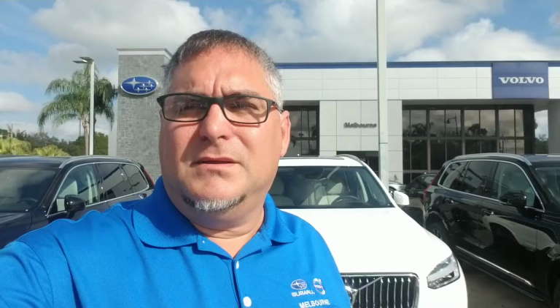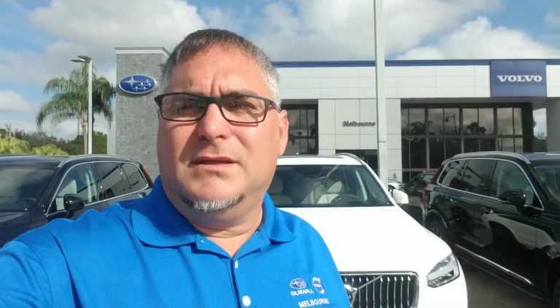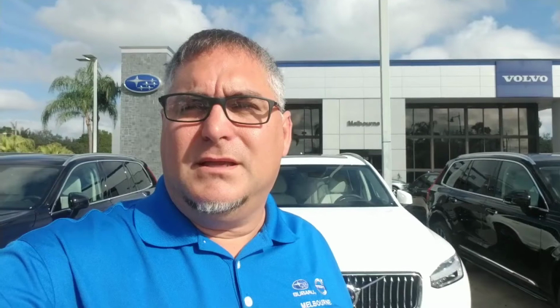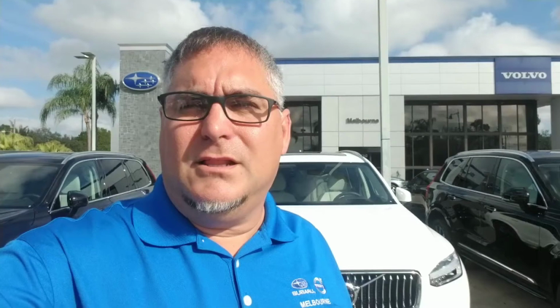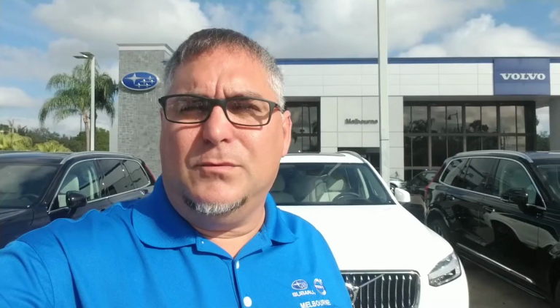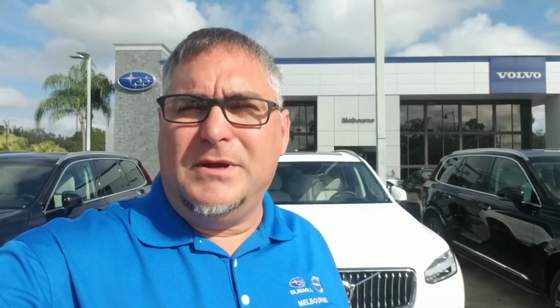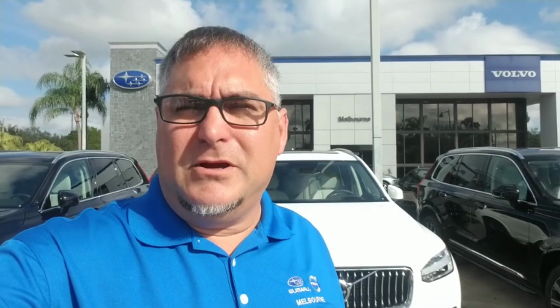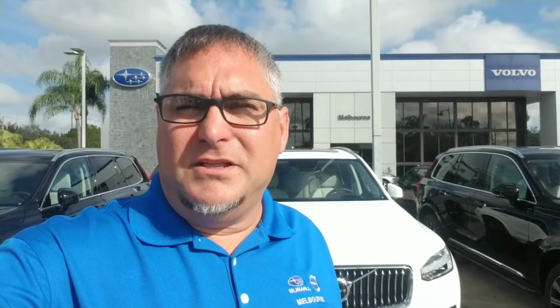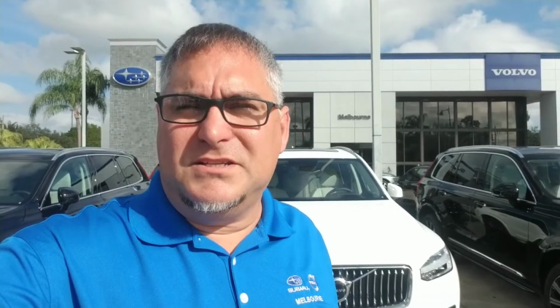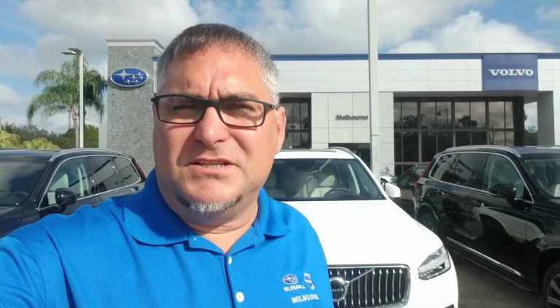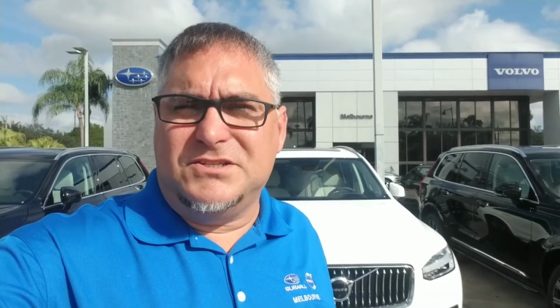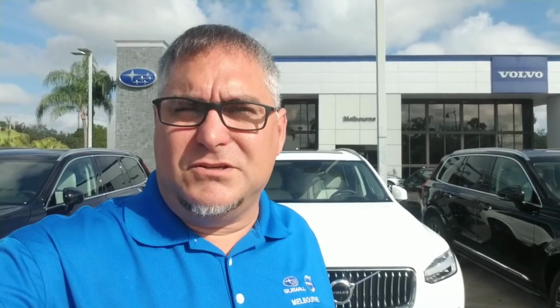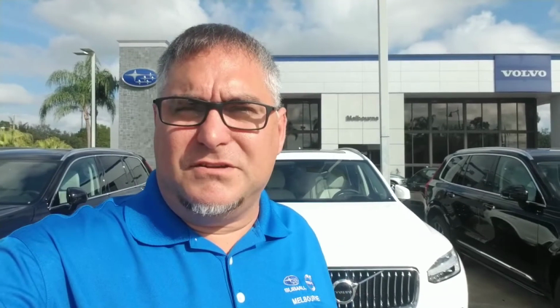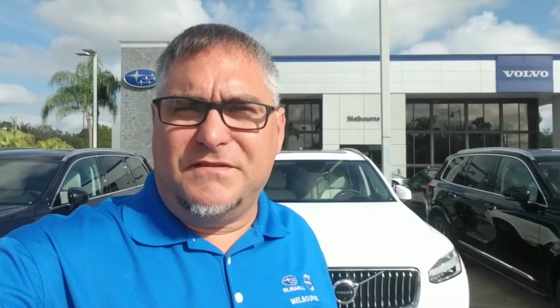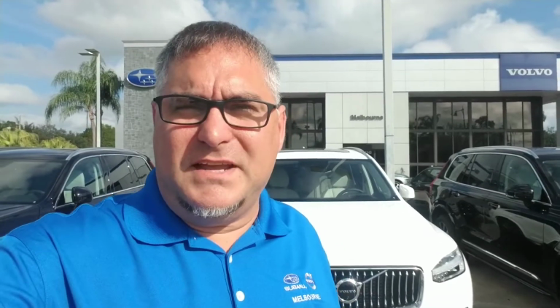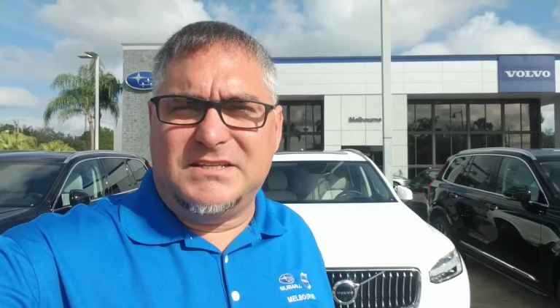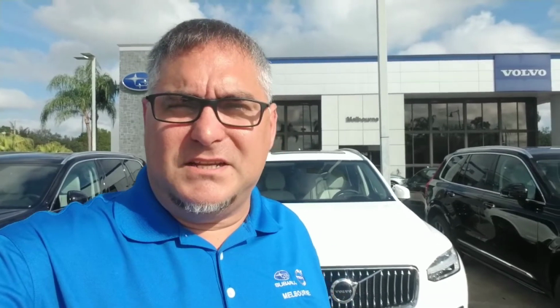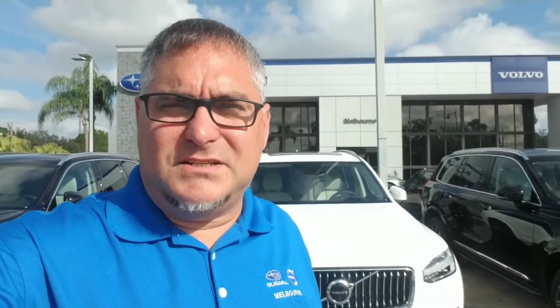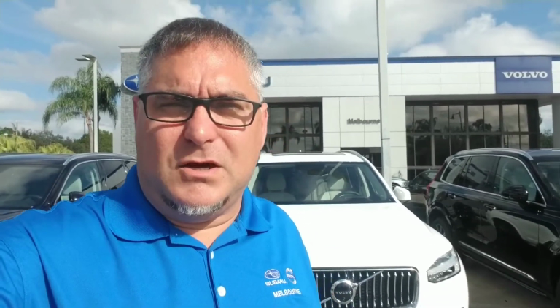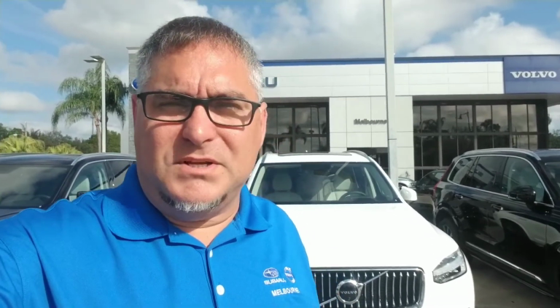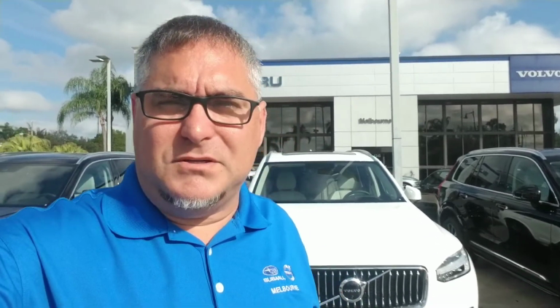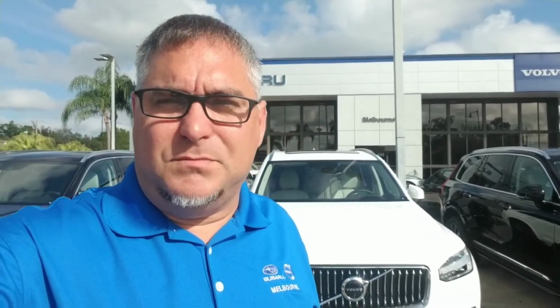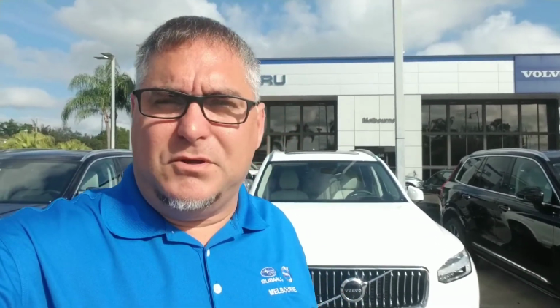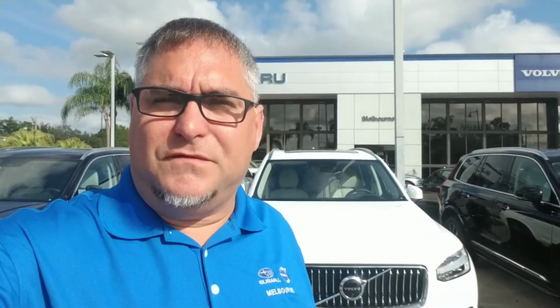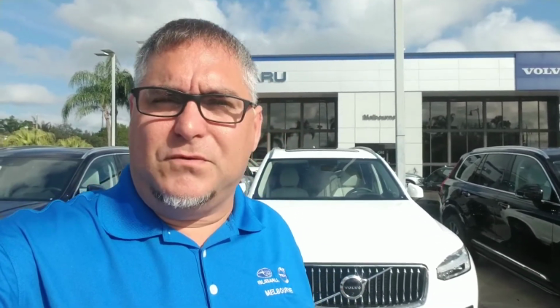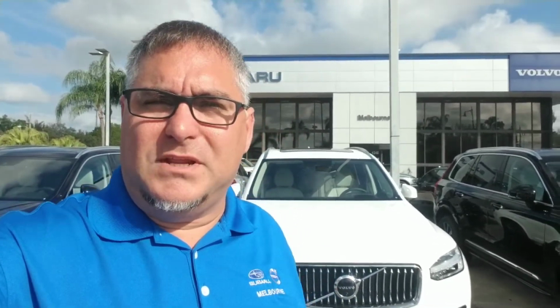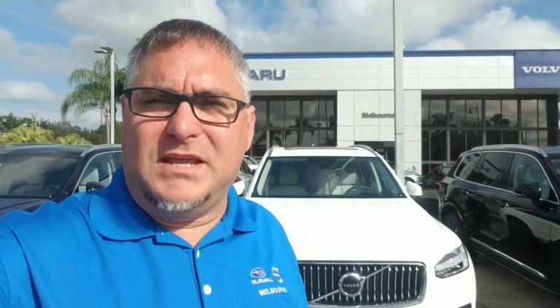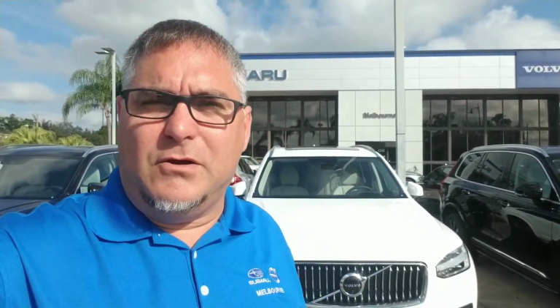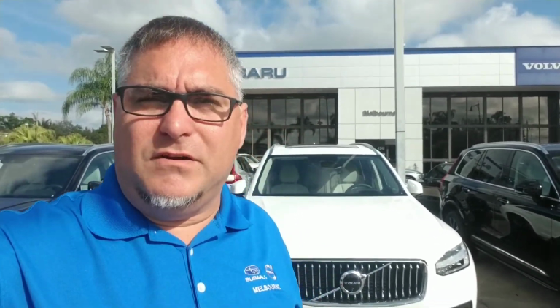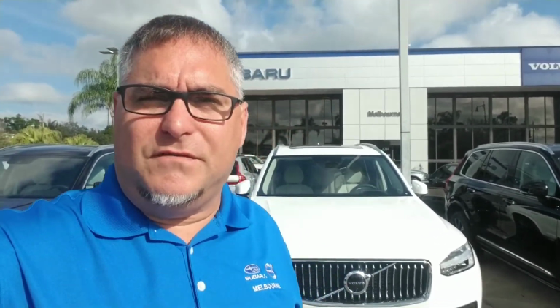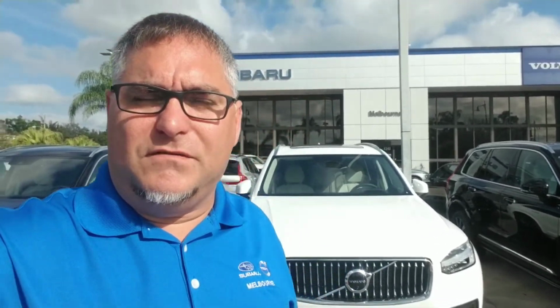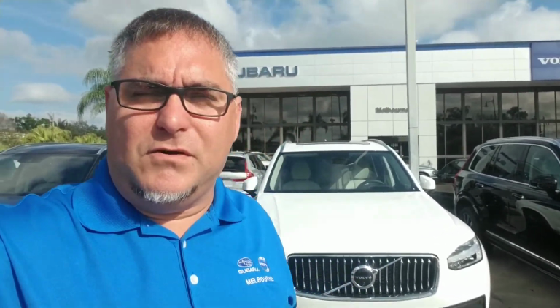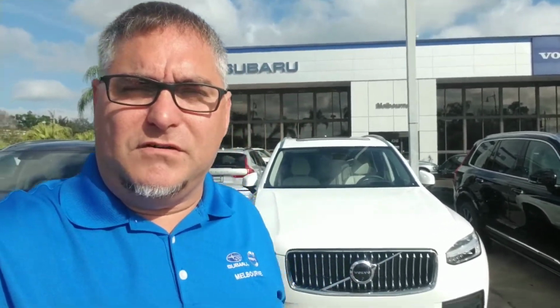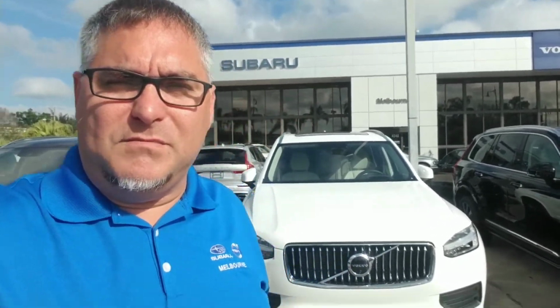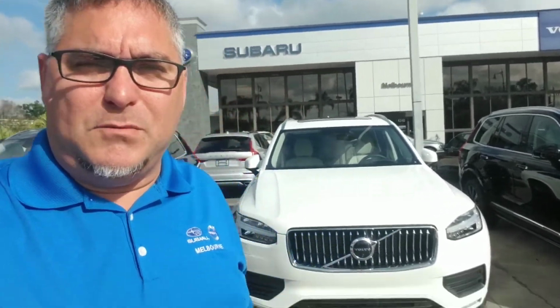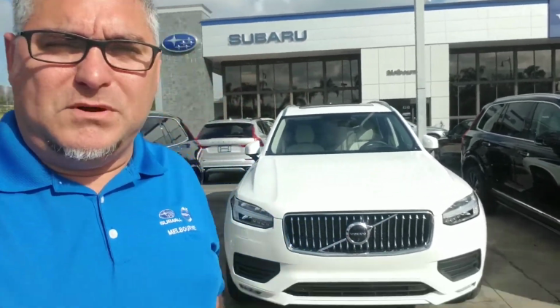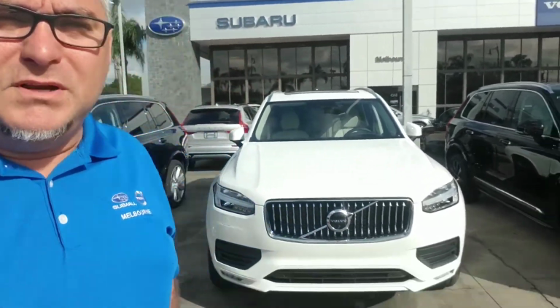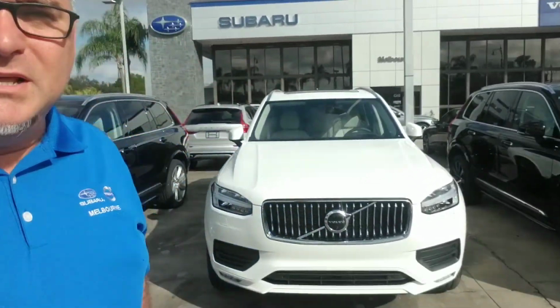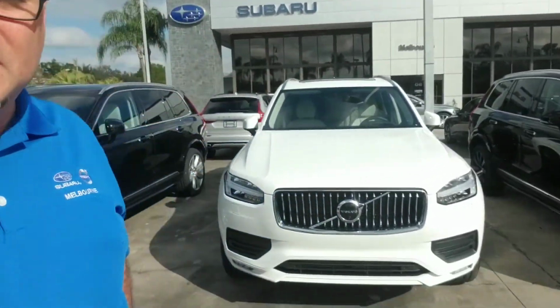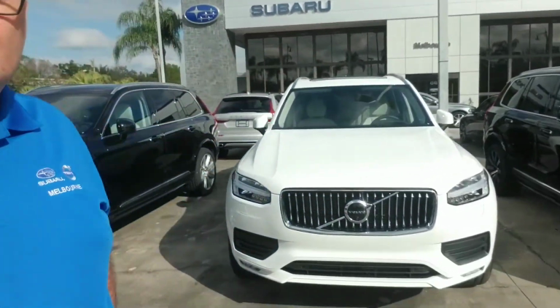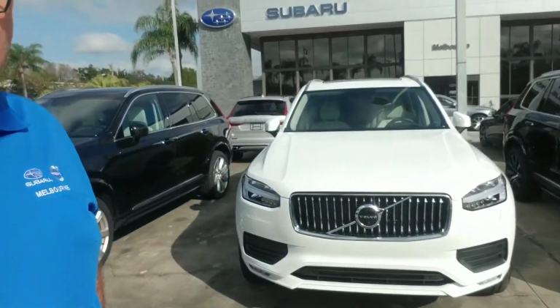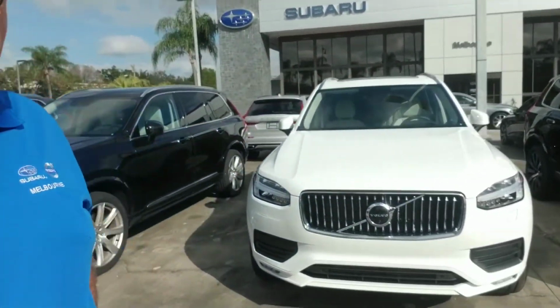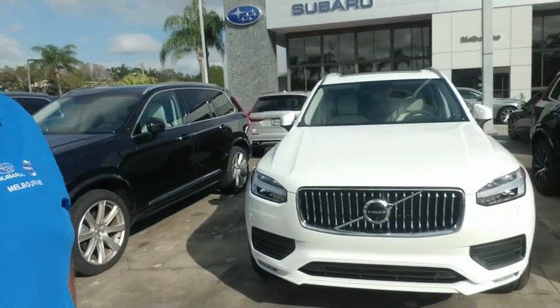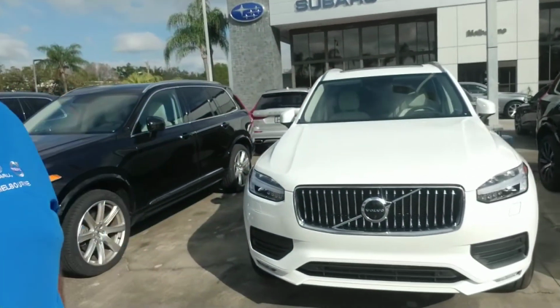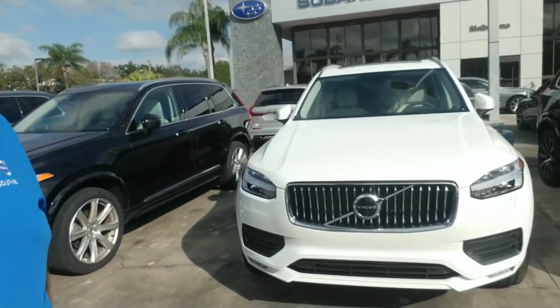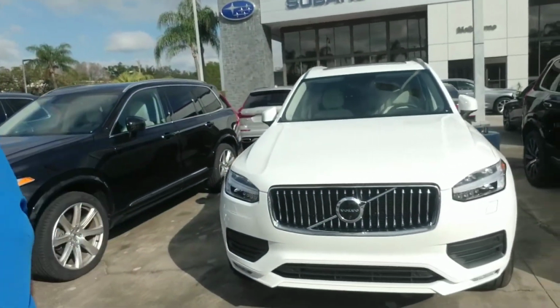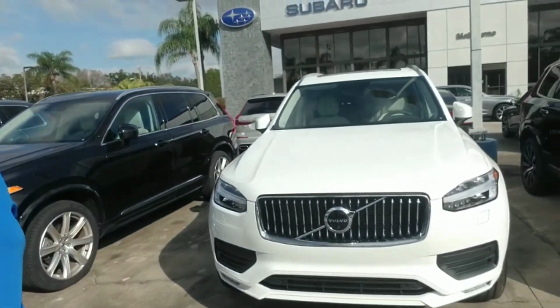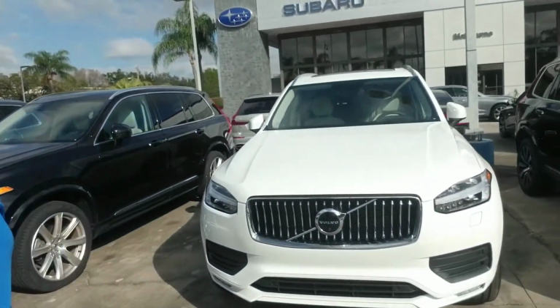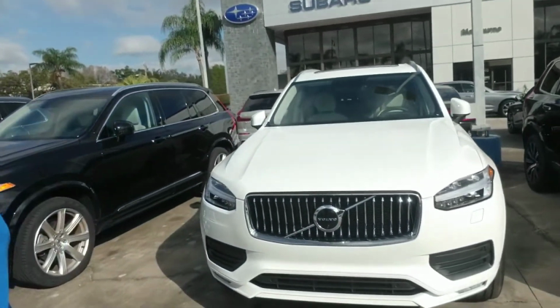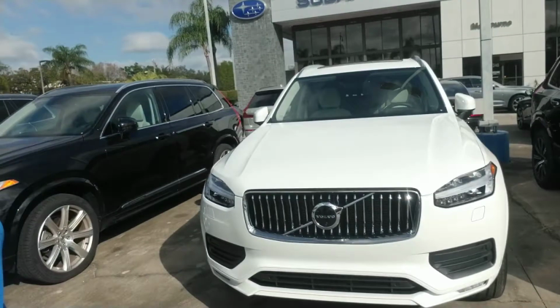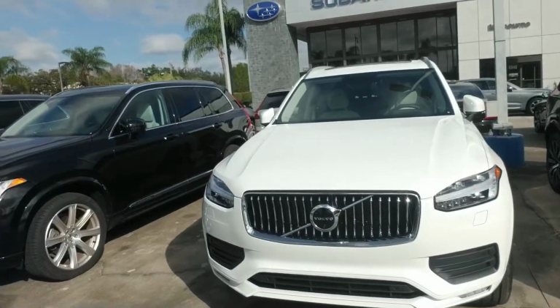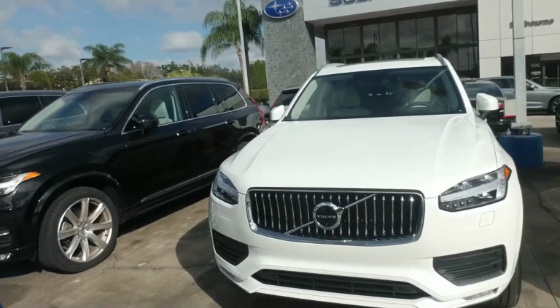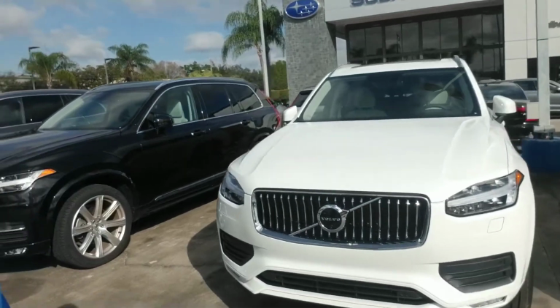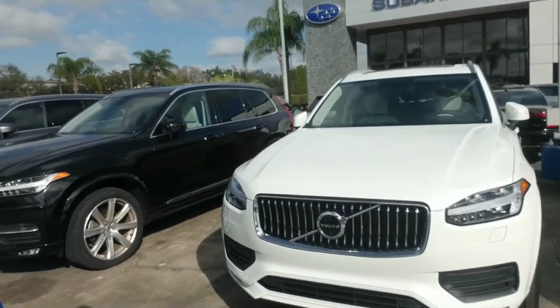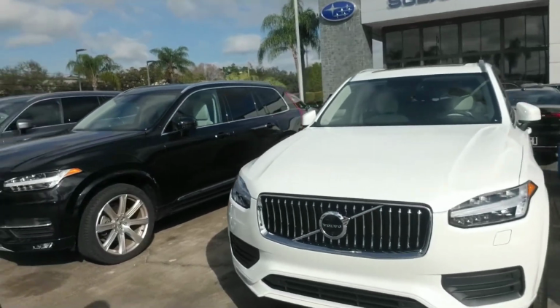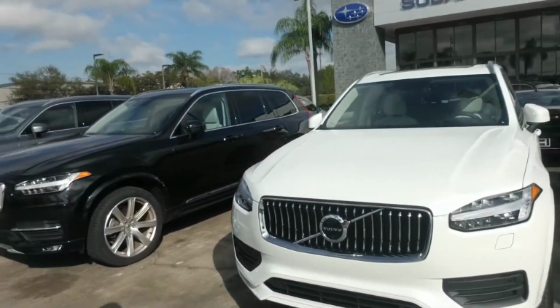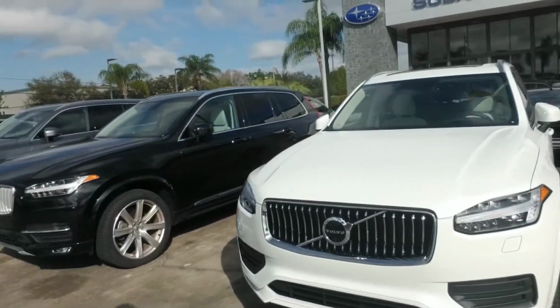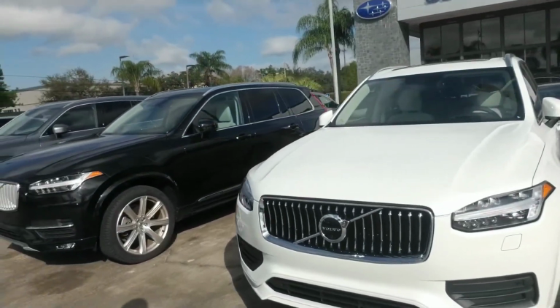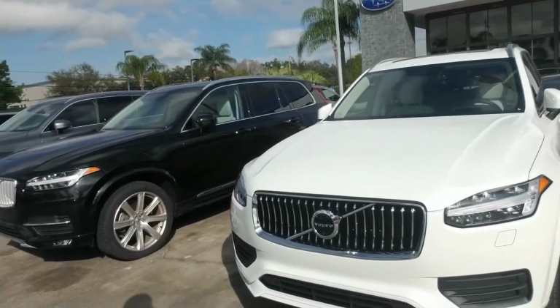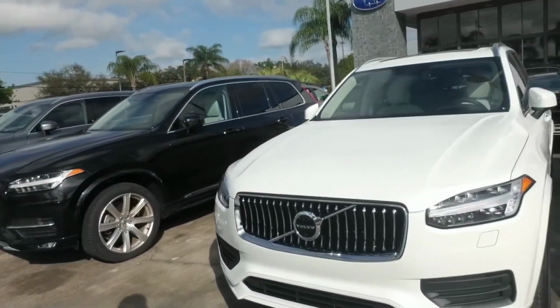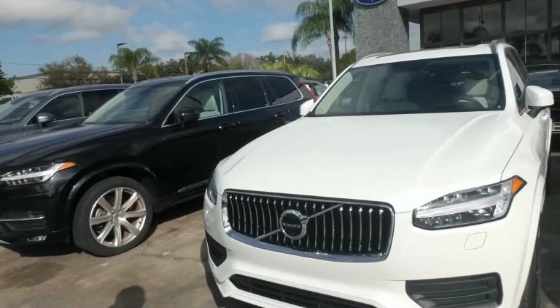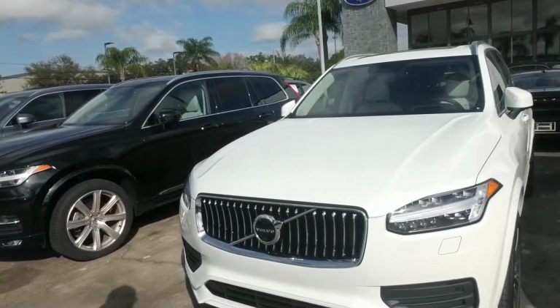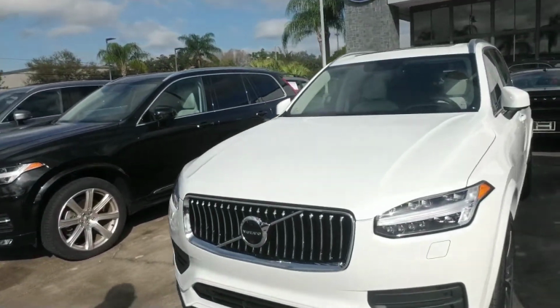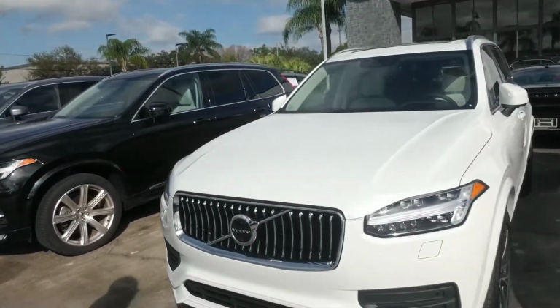Hello Perry, this is Joseph Hanks and it's always a beautiful day here at Volvo of Melbourne. Today I'm here to show you the 2020 Volvo XC90.